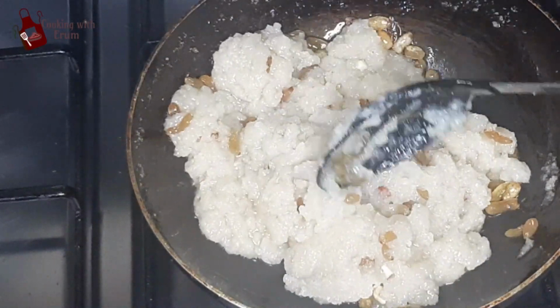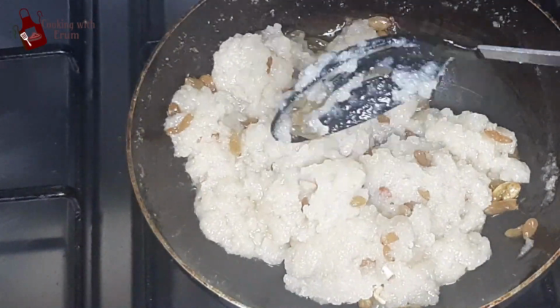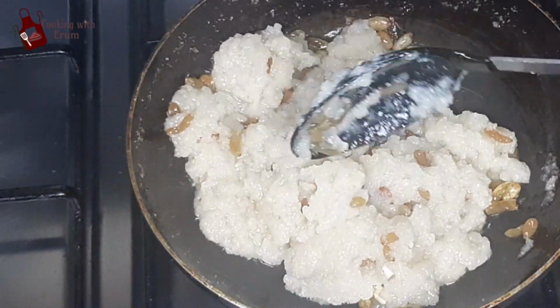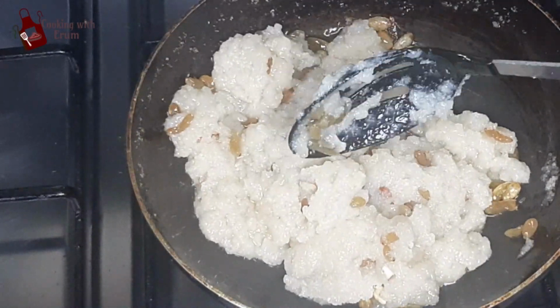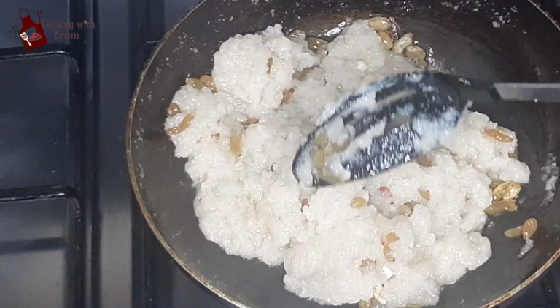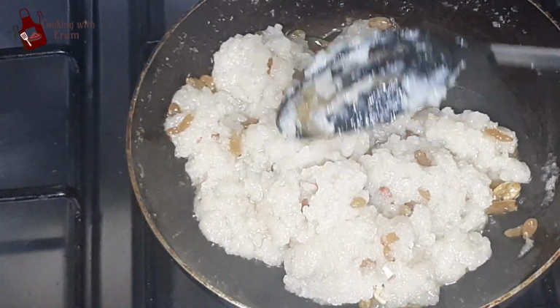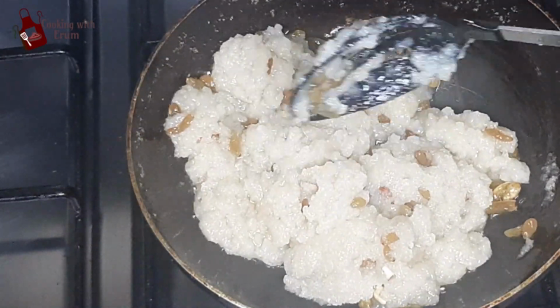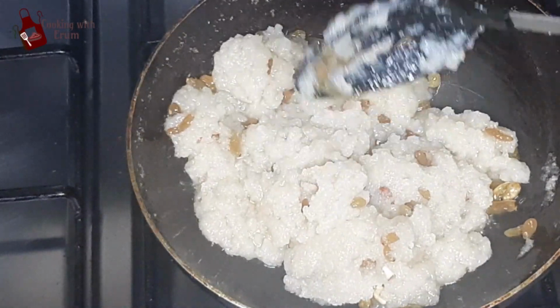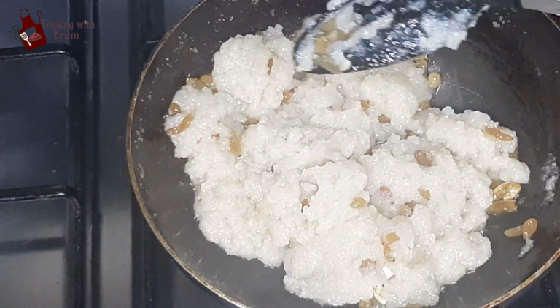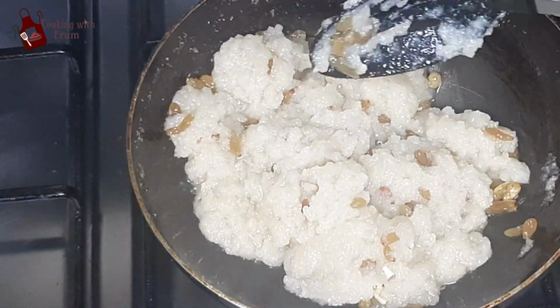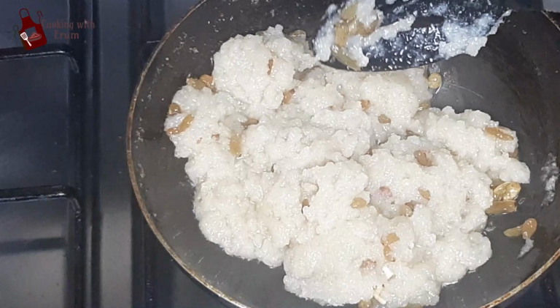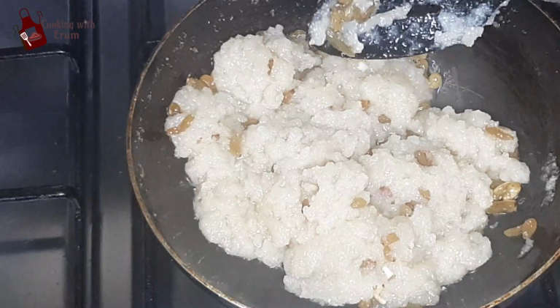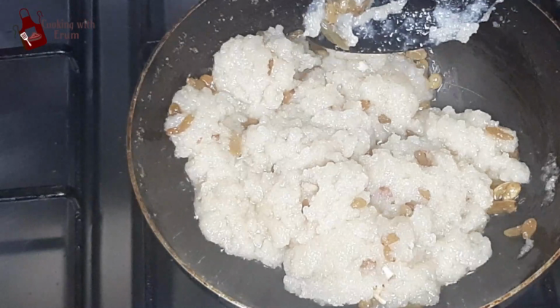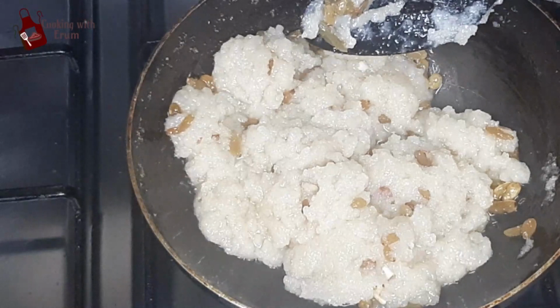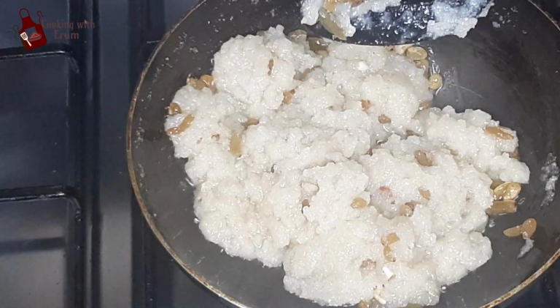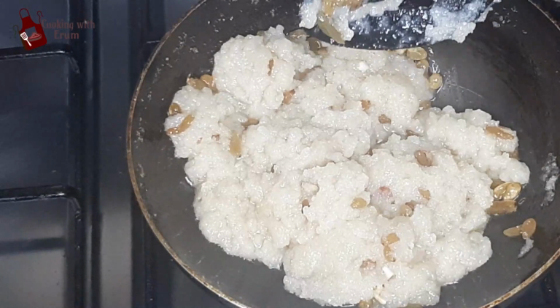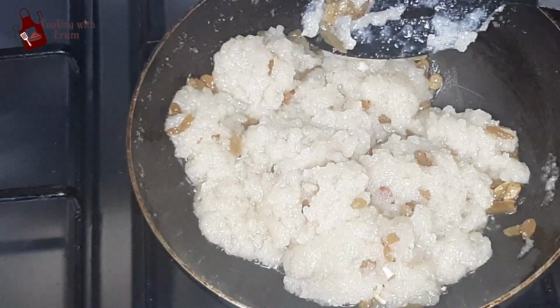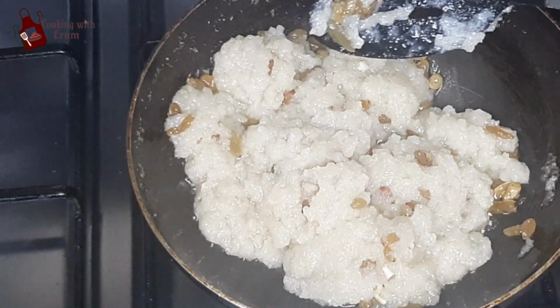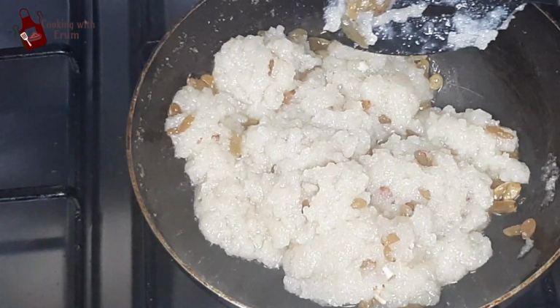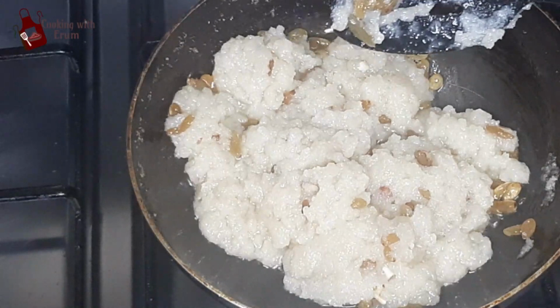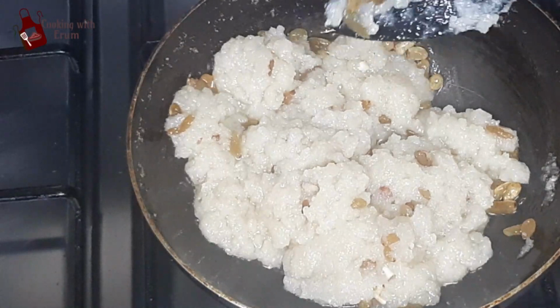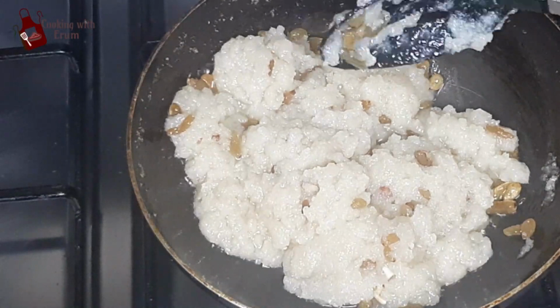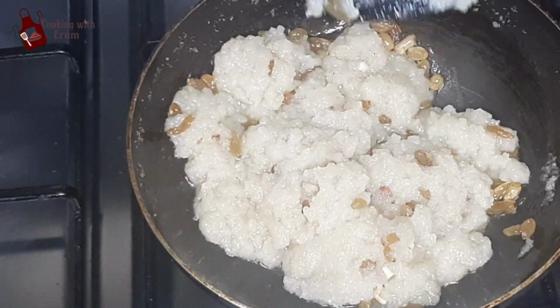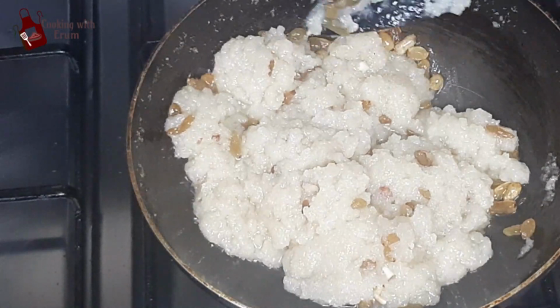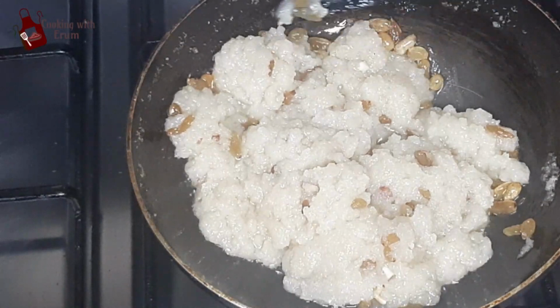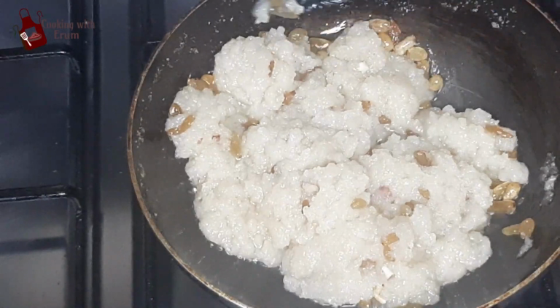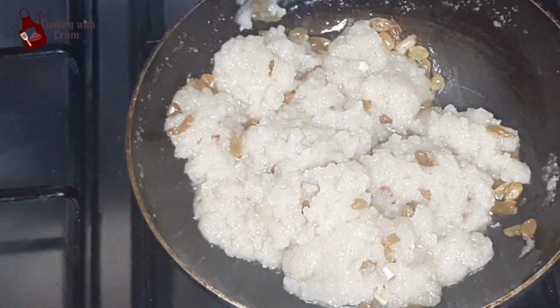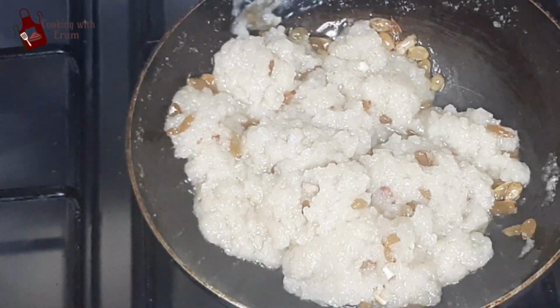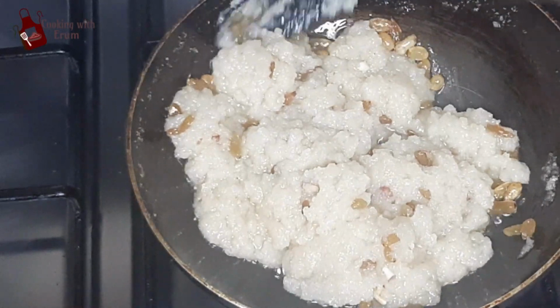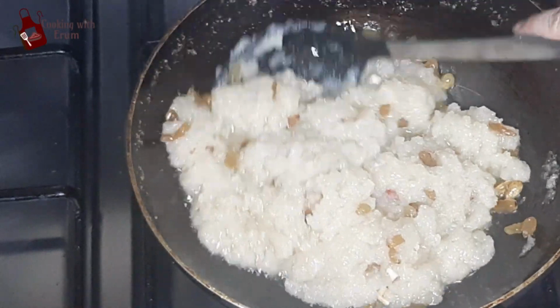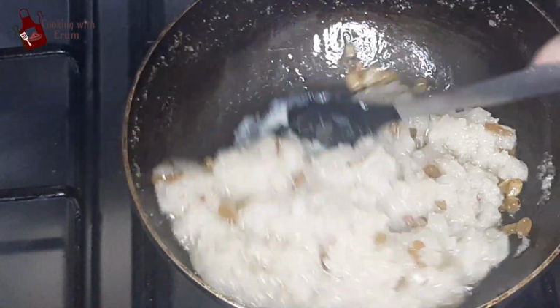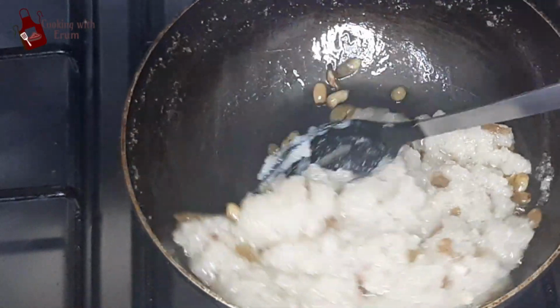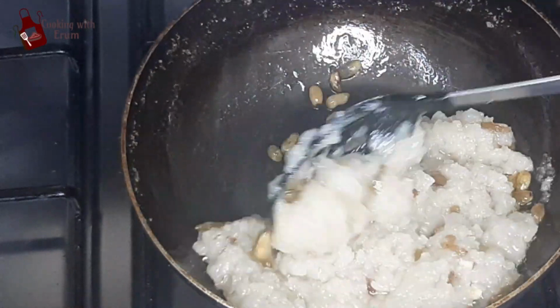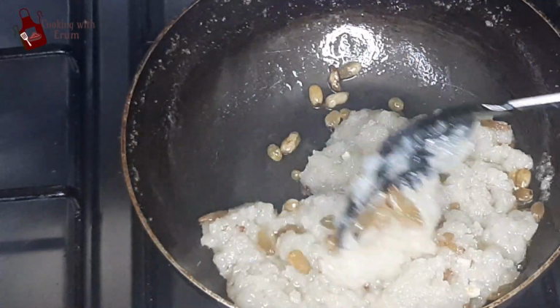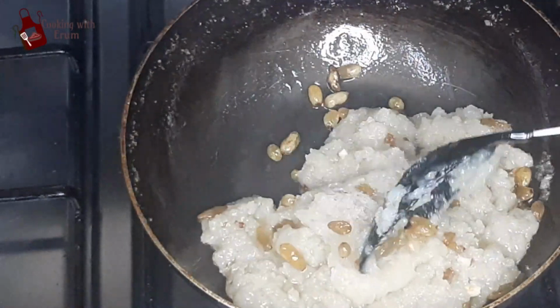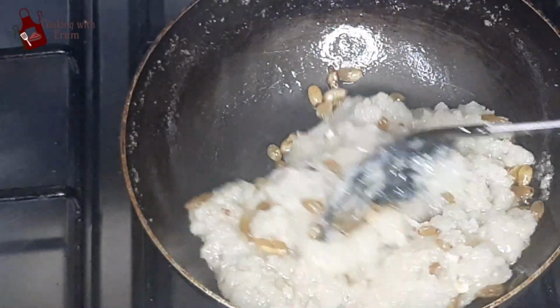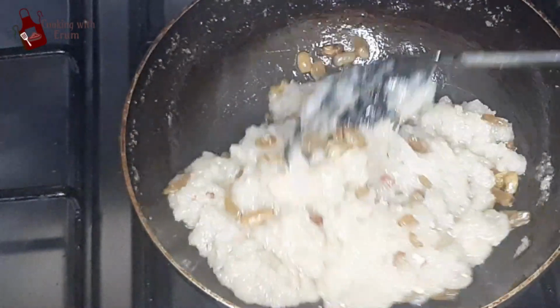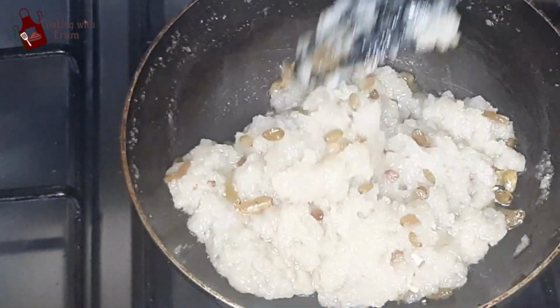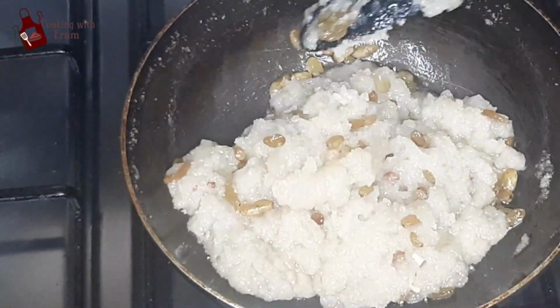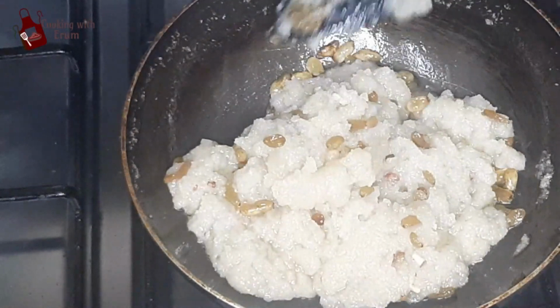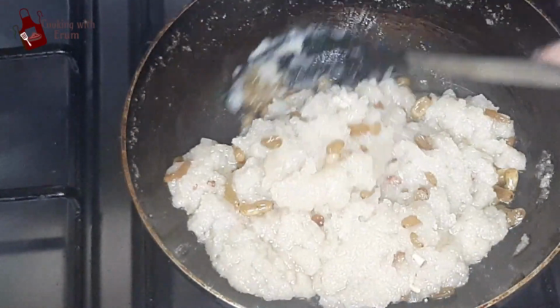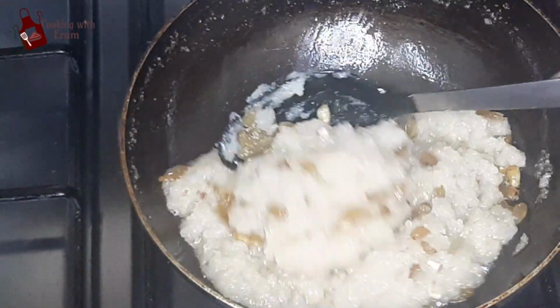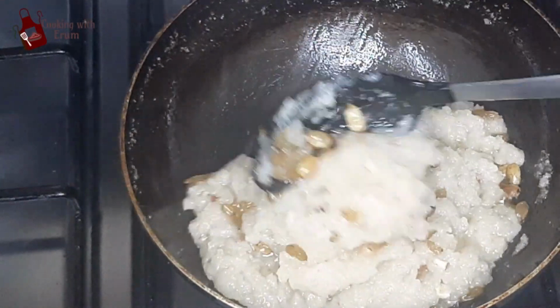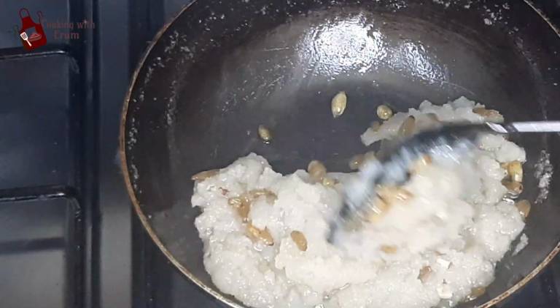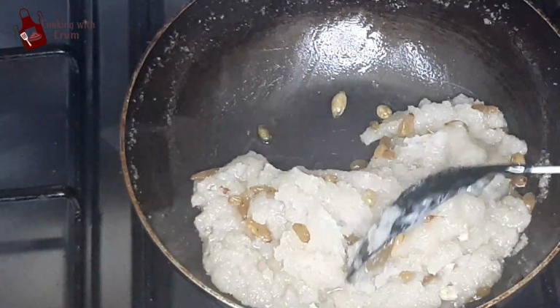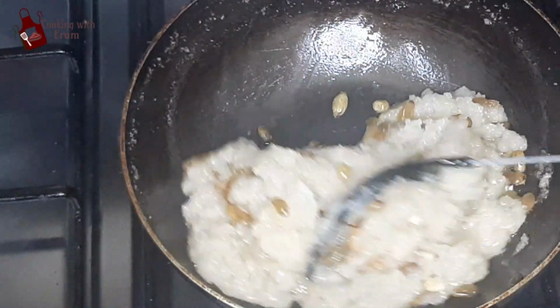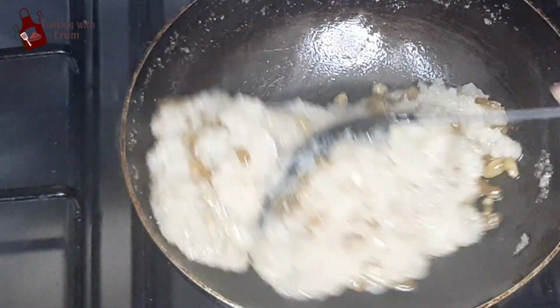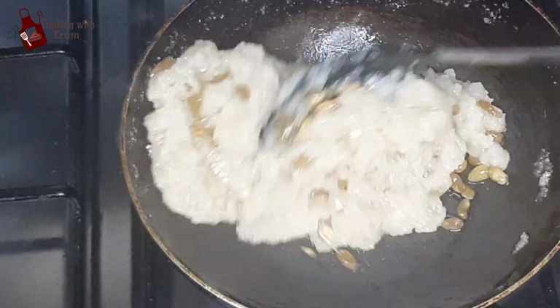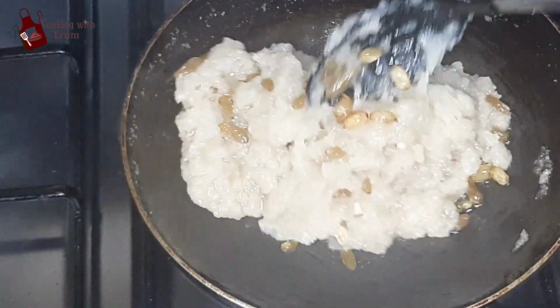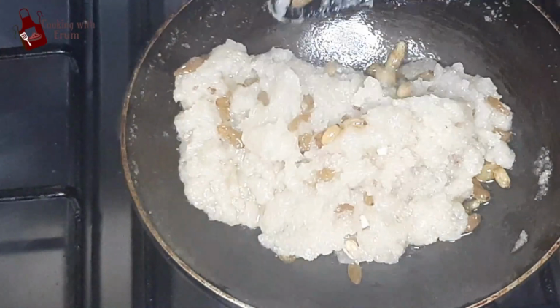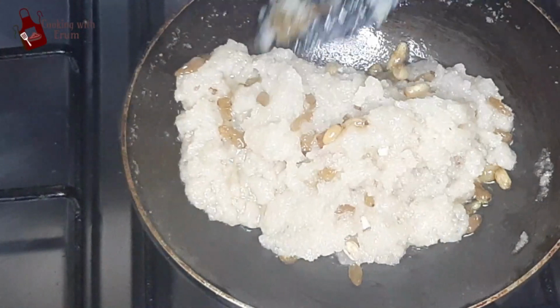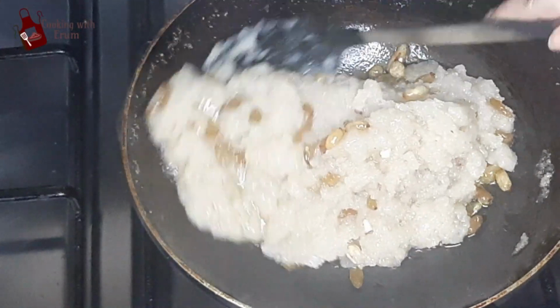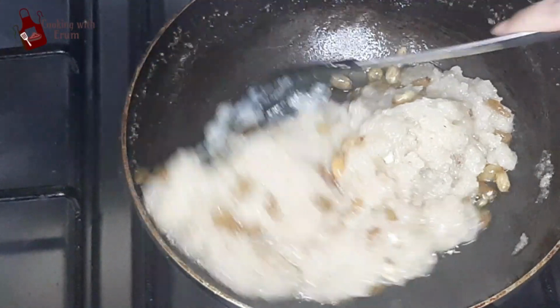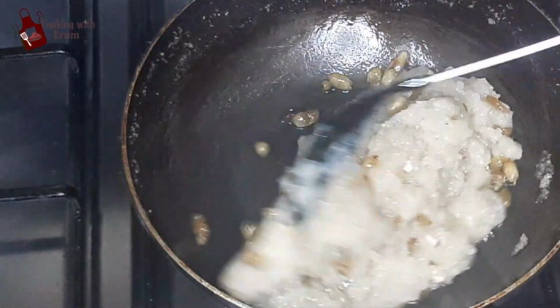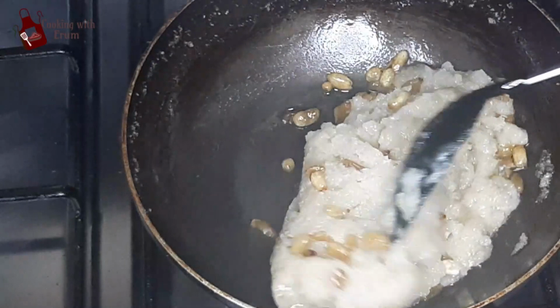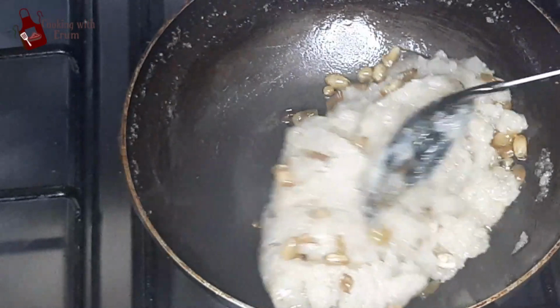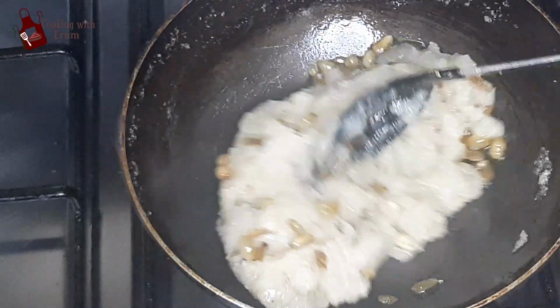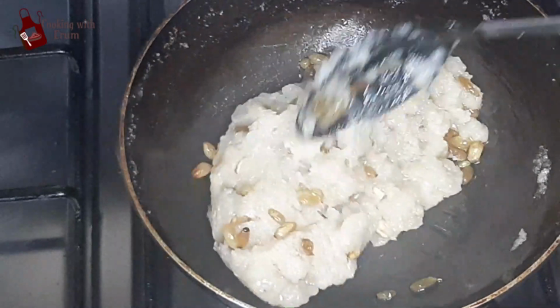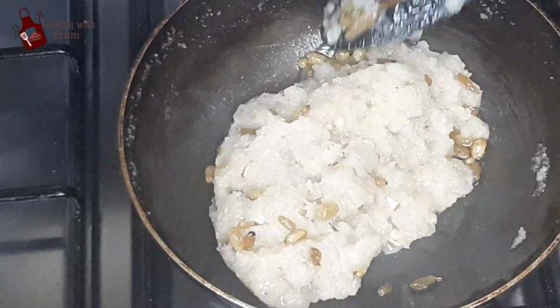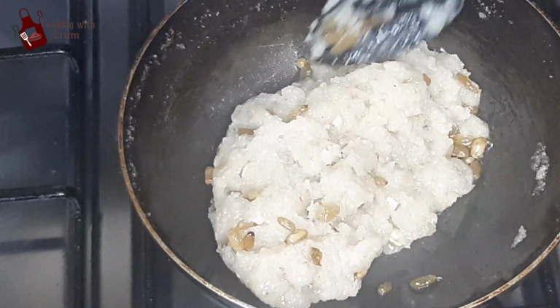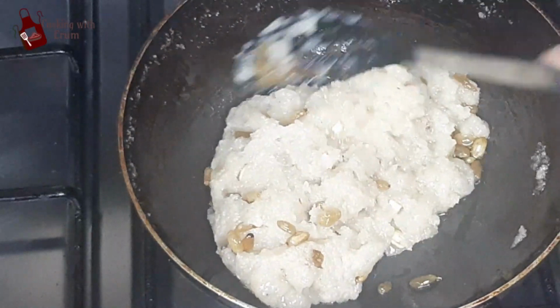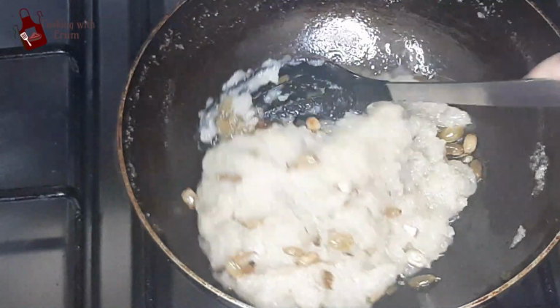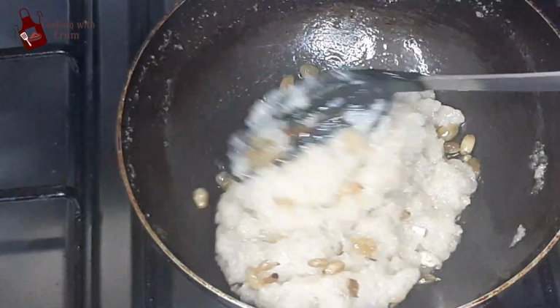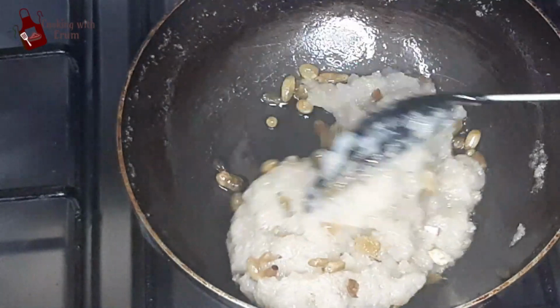The kishmish will dry out well. I will cook it on a medium to low flame until it is ready. Now our kishmish is fully incorporated and the halwa is ready.